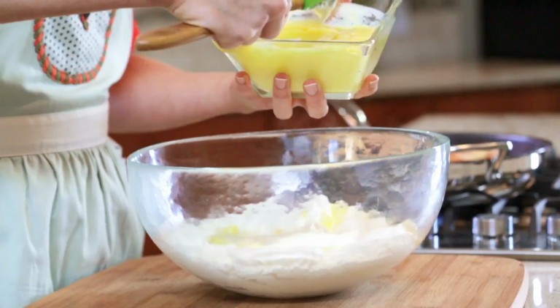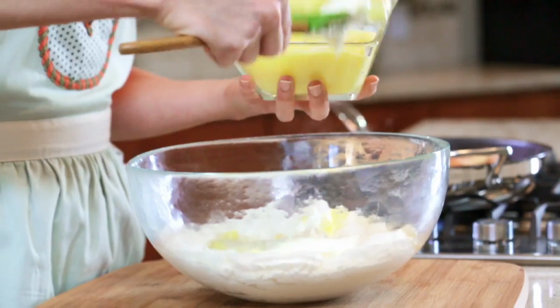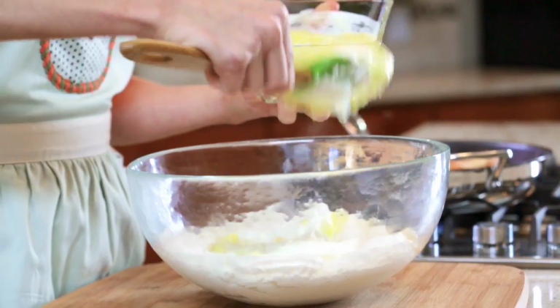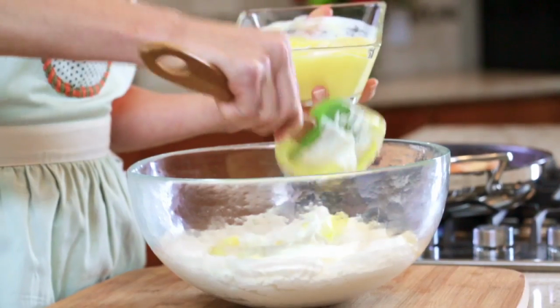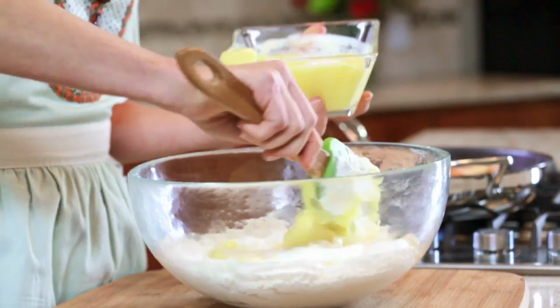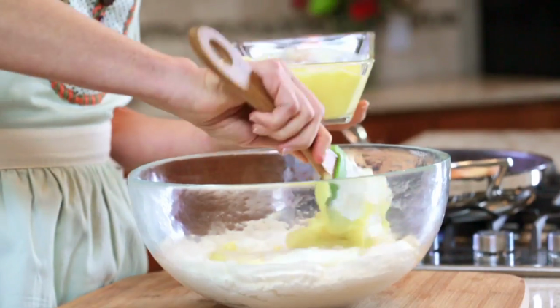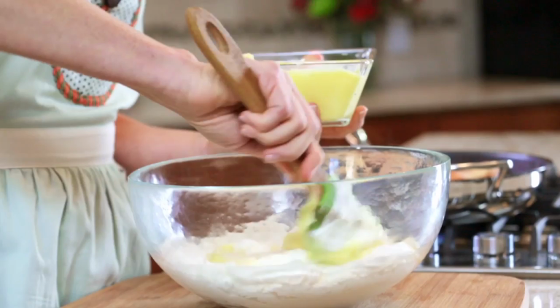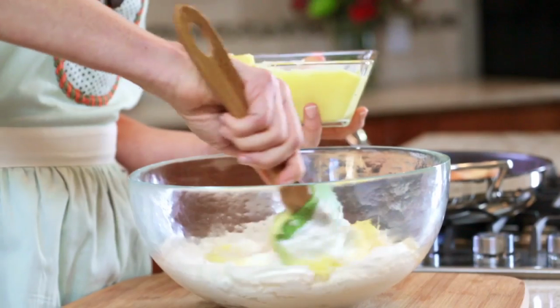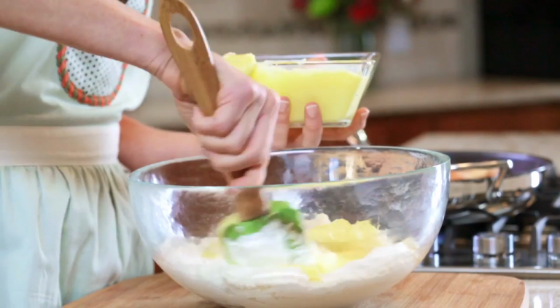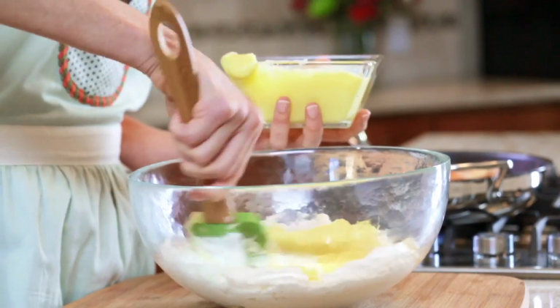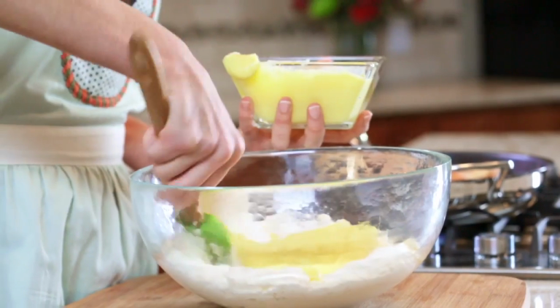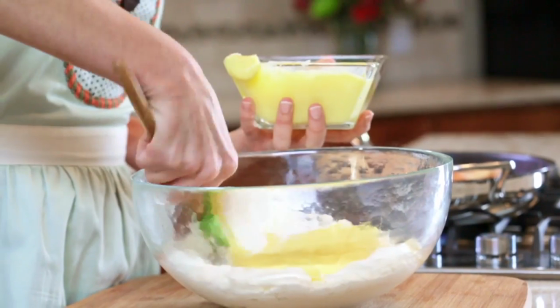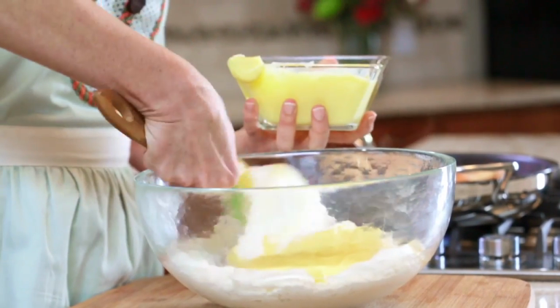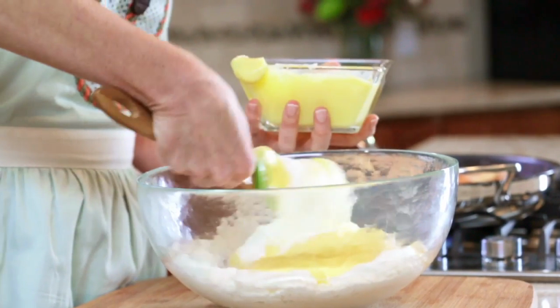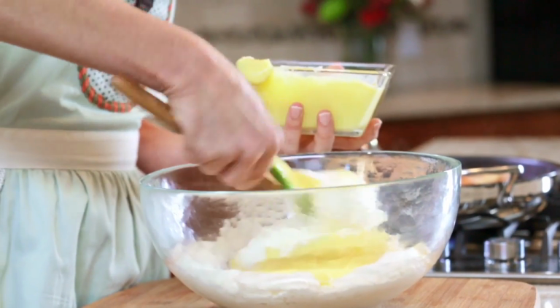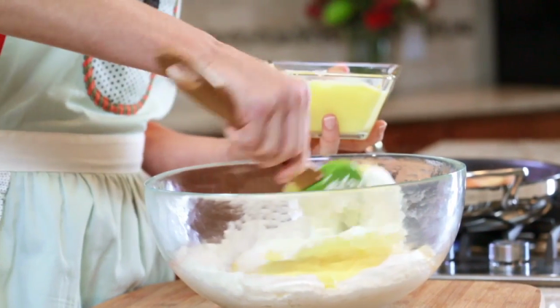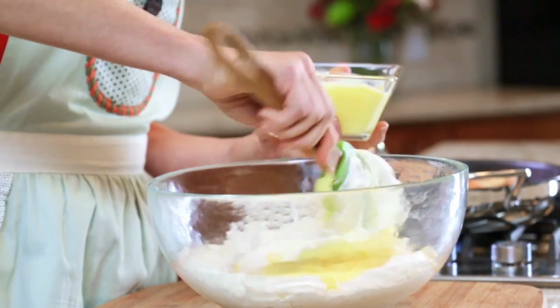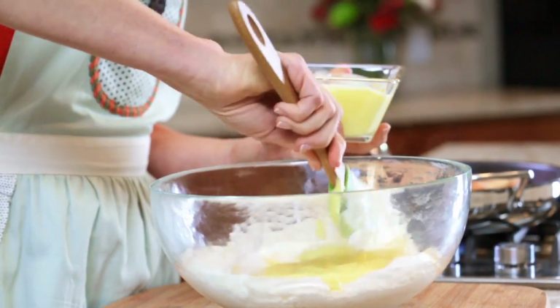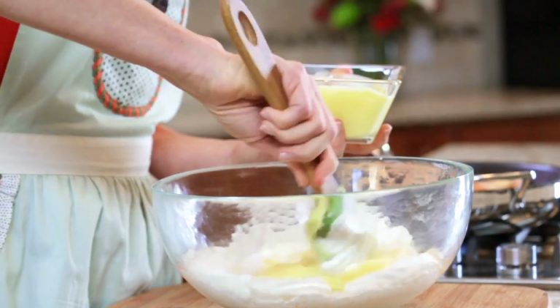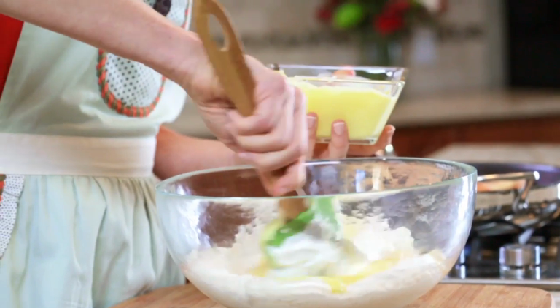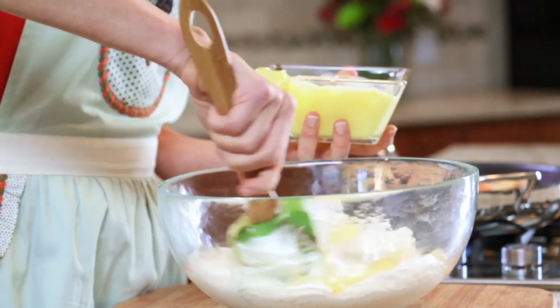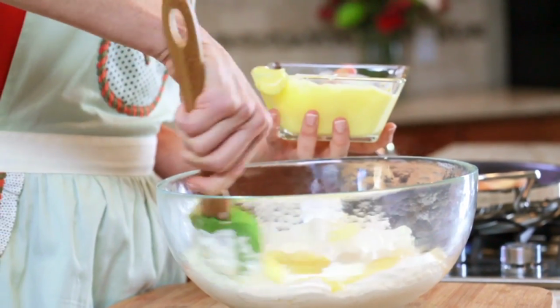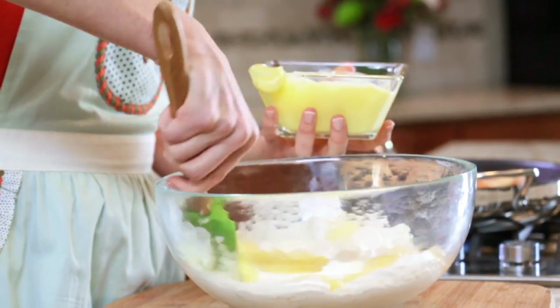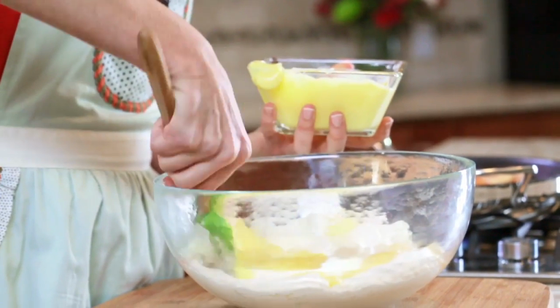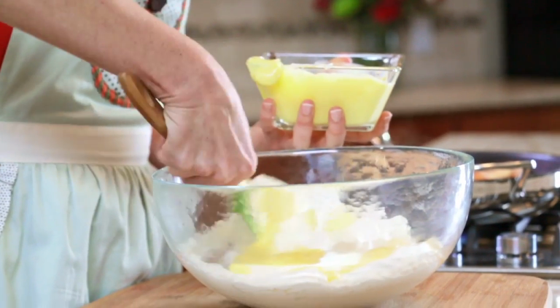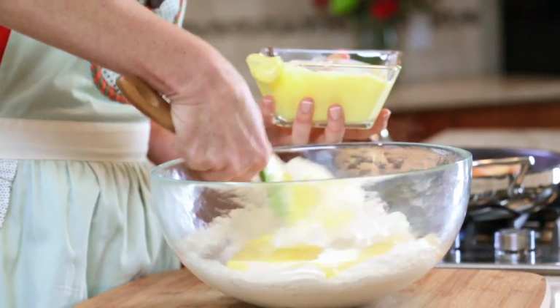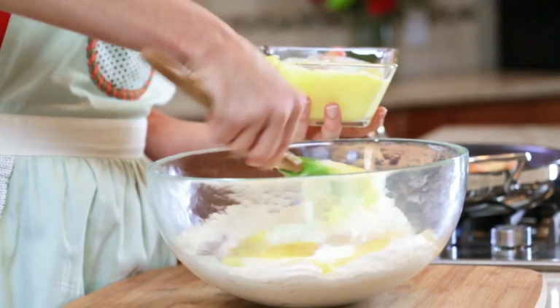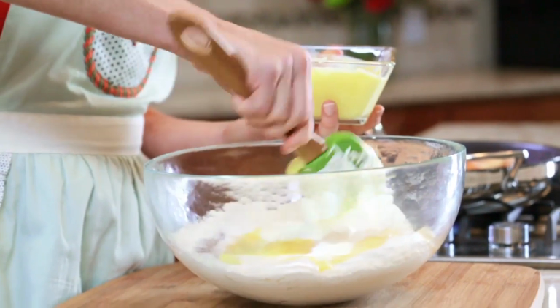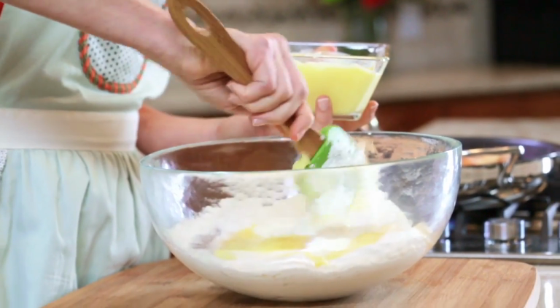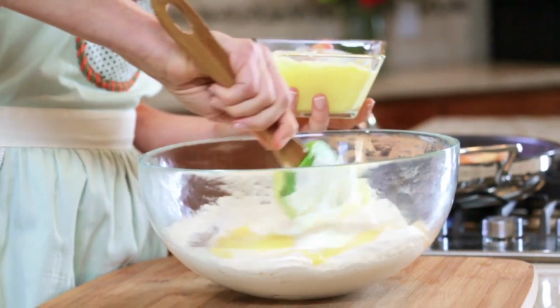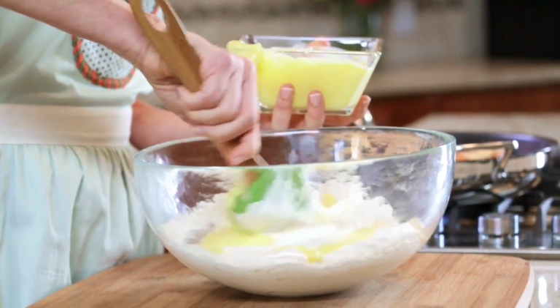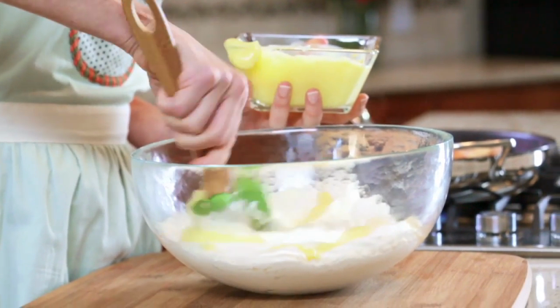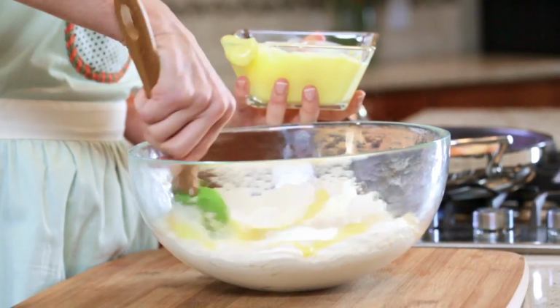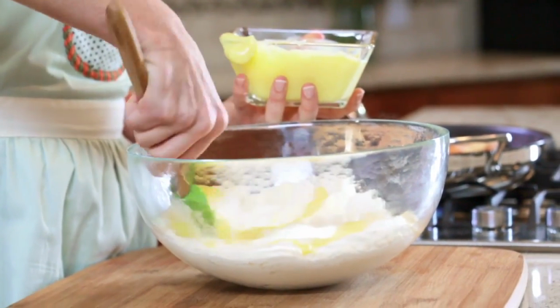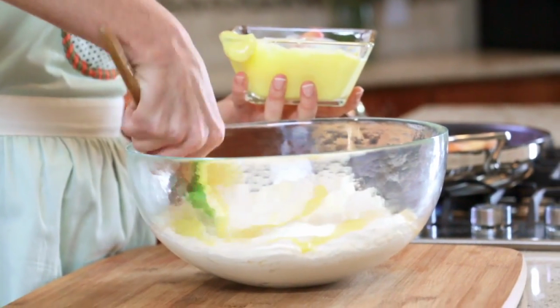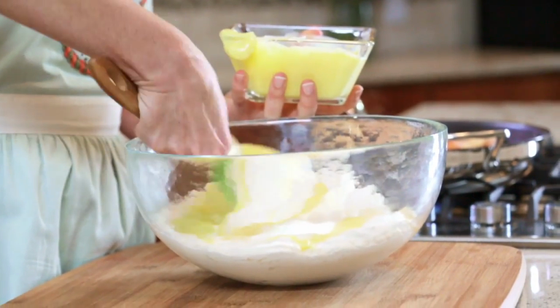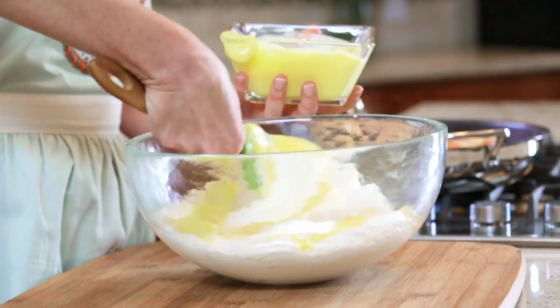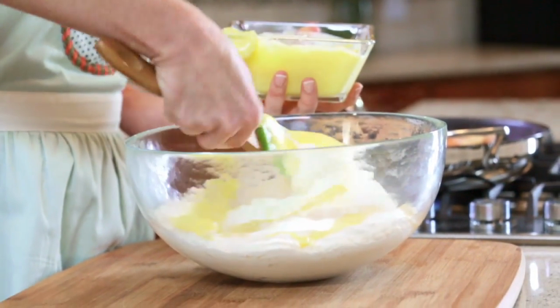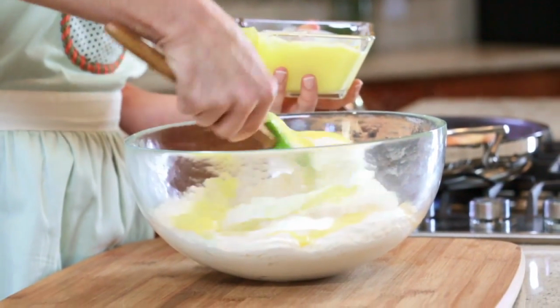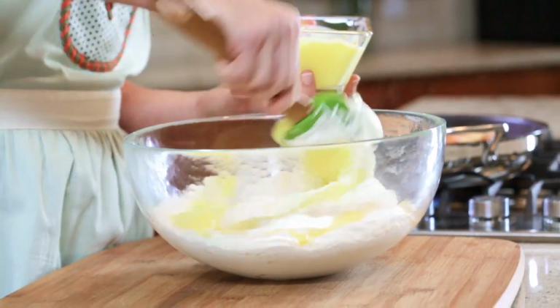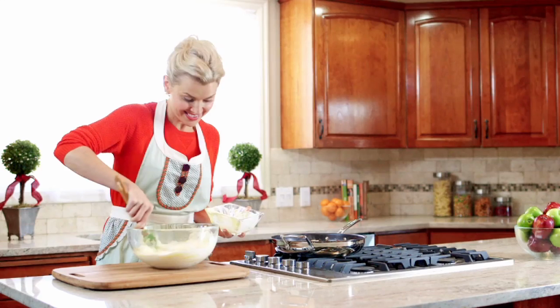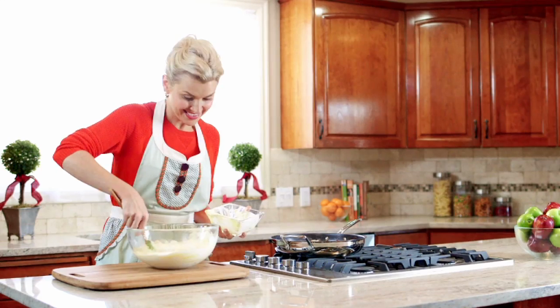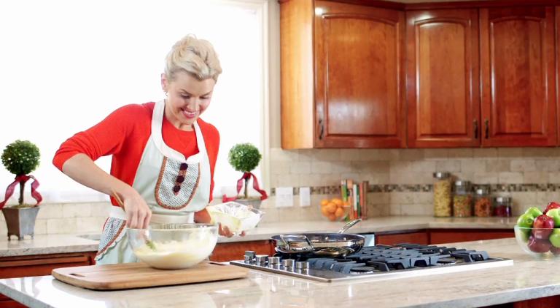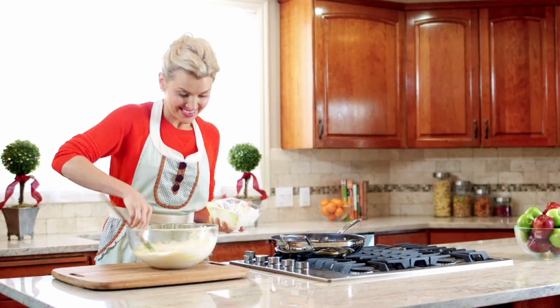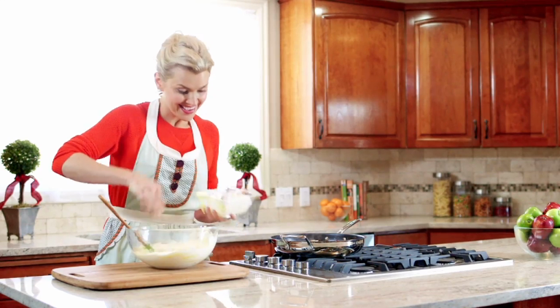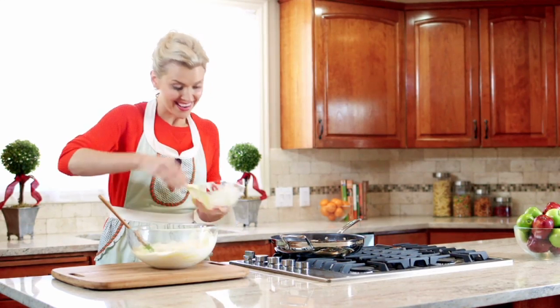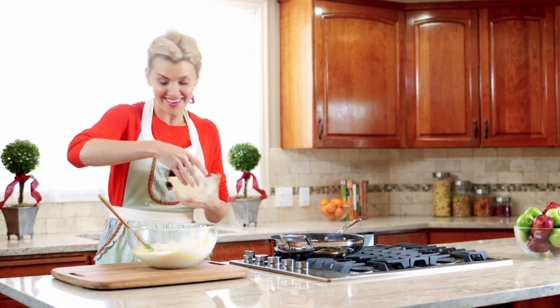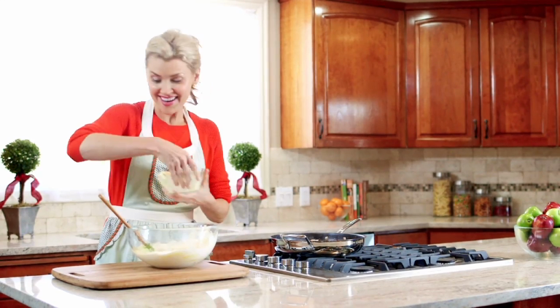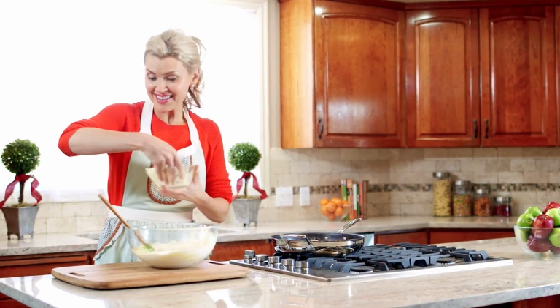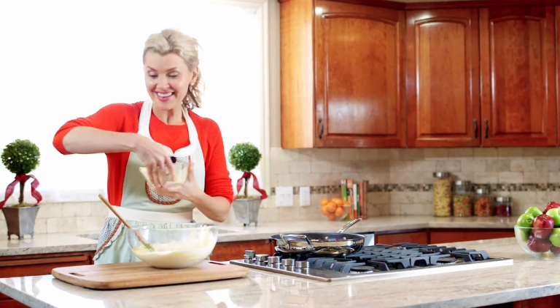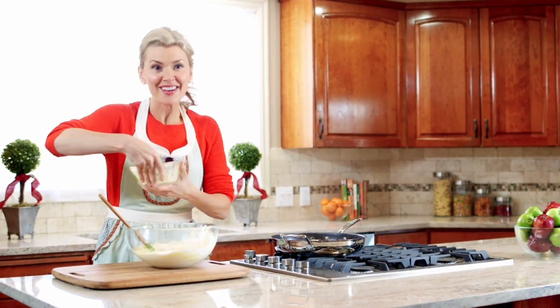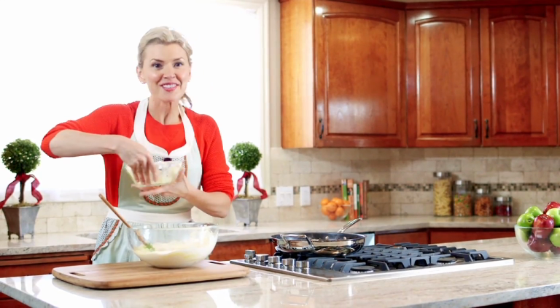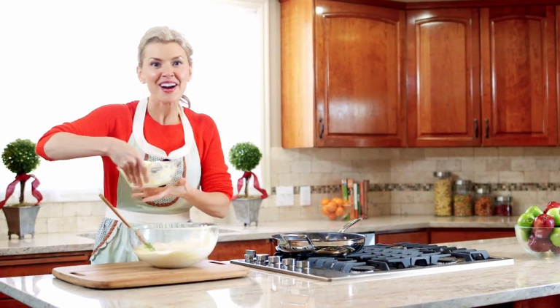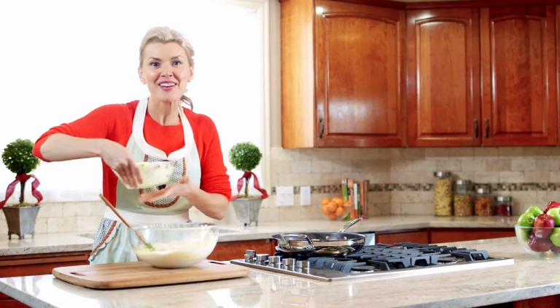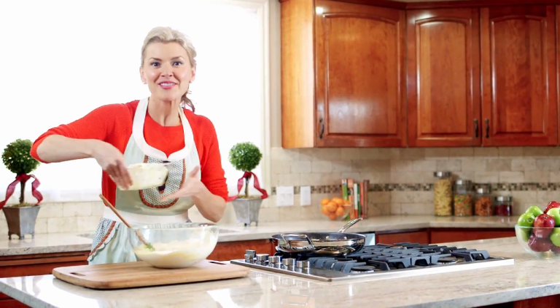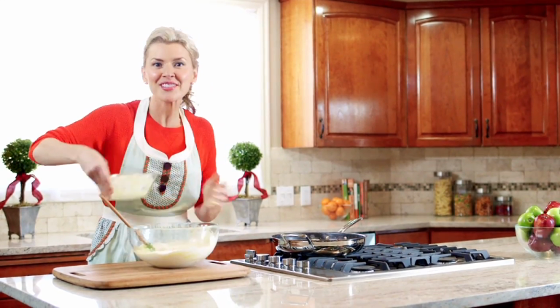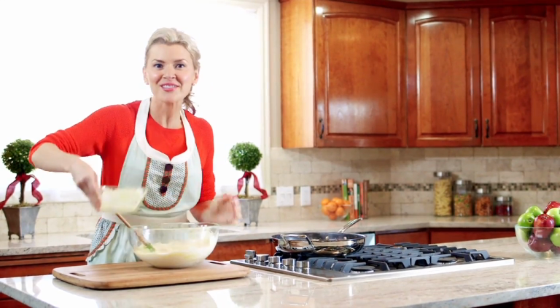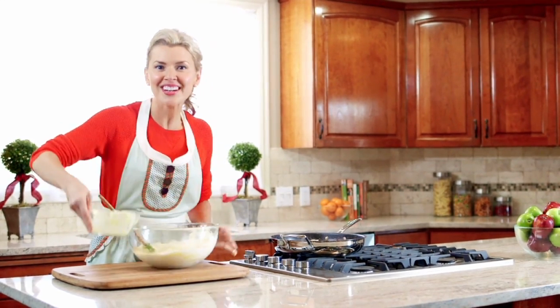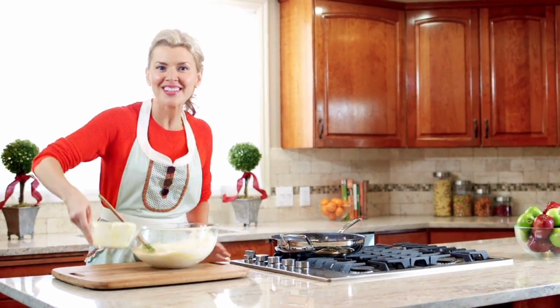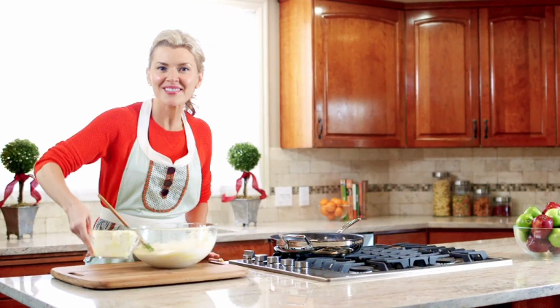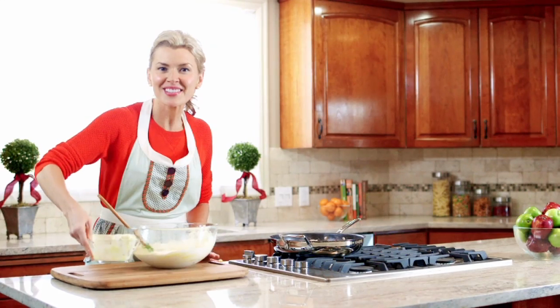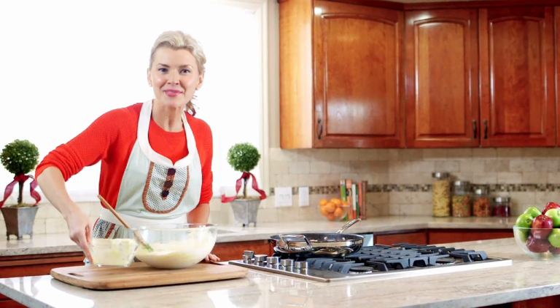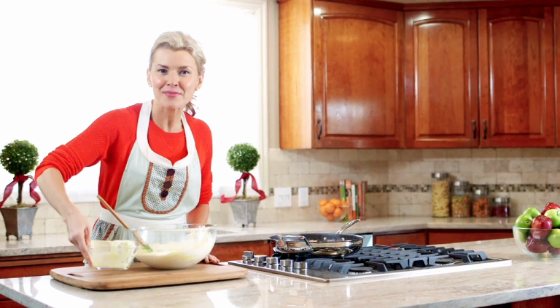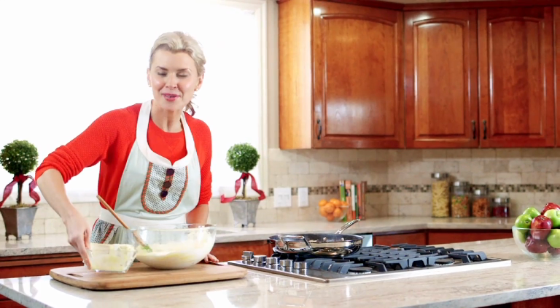We're going to fold this pudding mixture into some freshly whipped cream. Our trifle is ready to assemble.